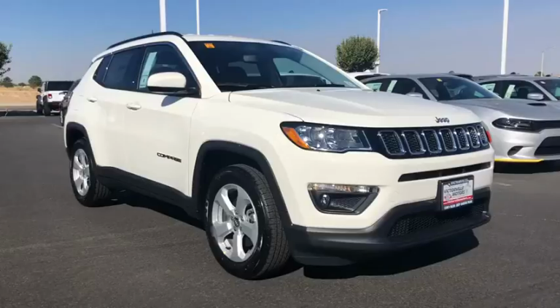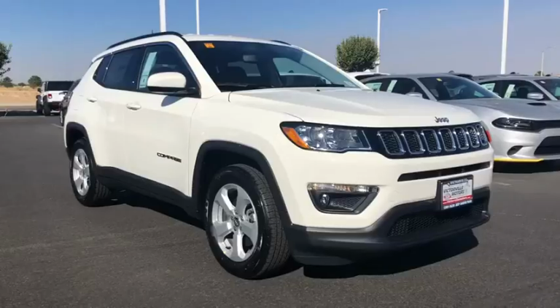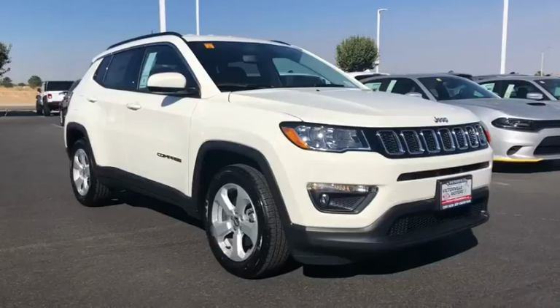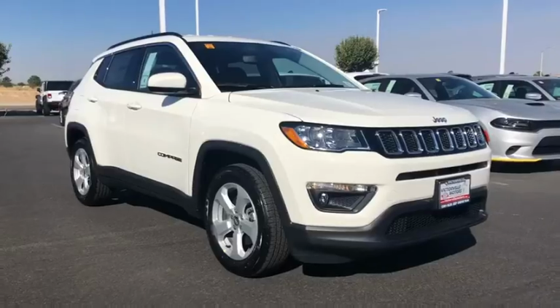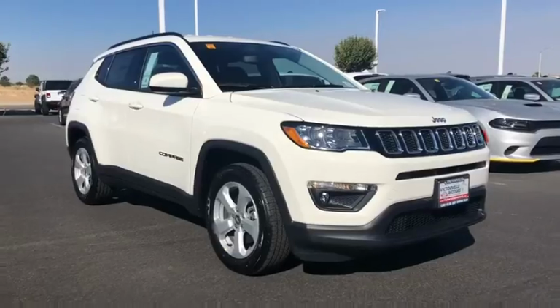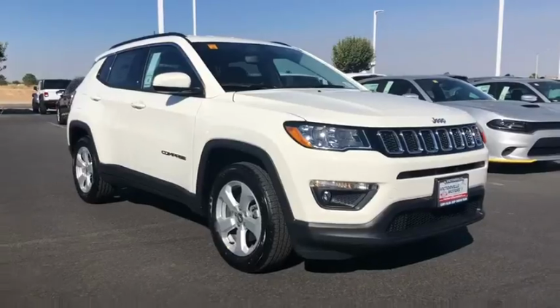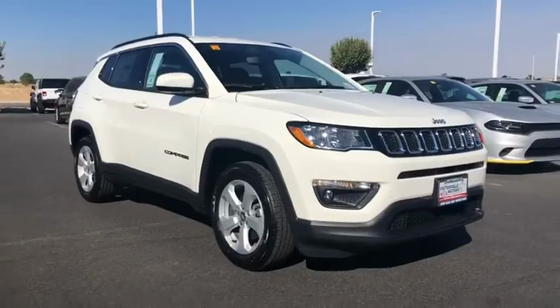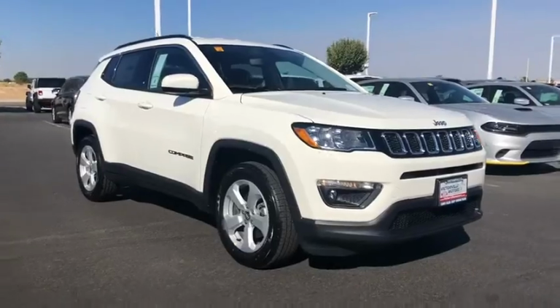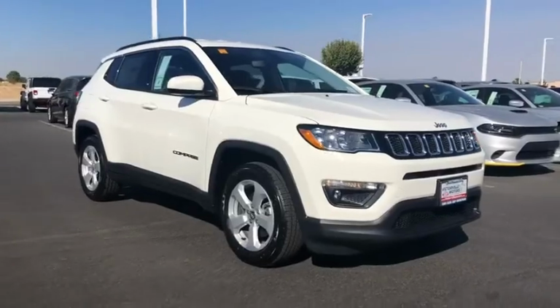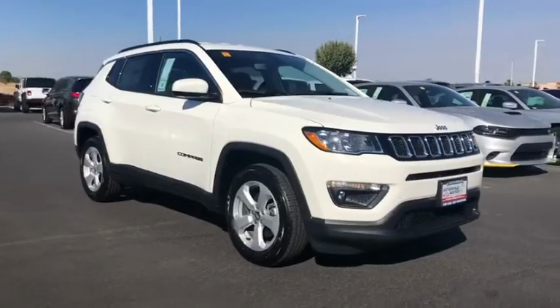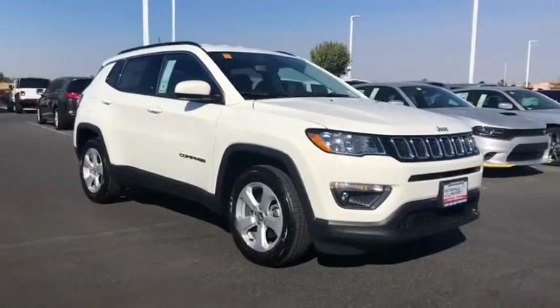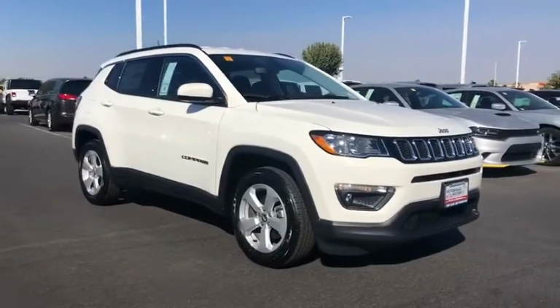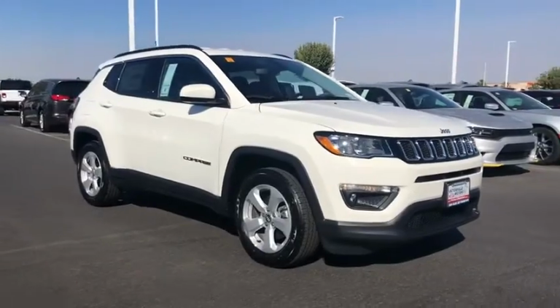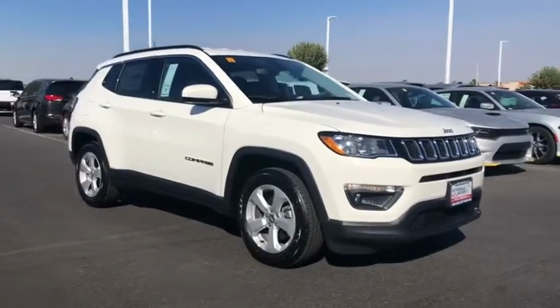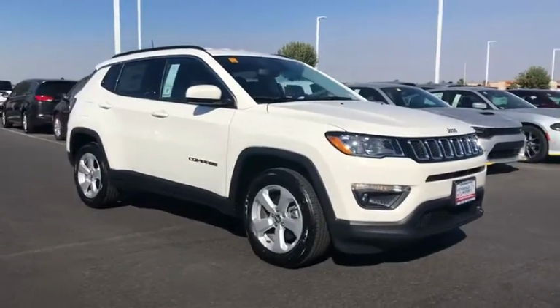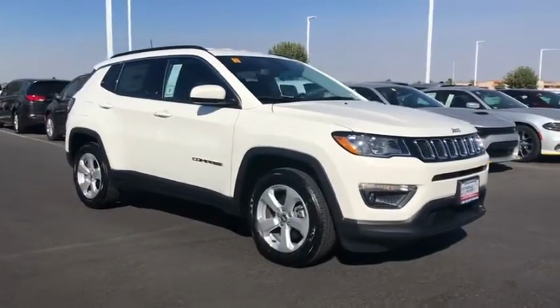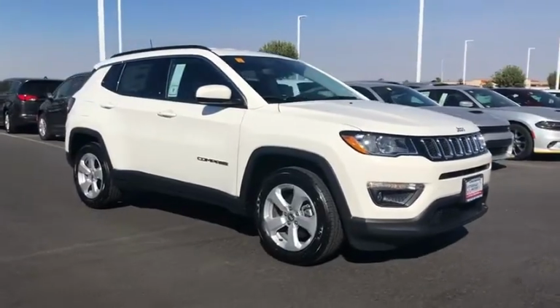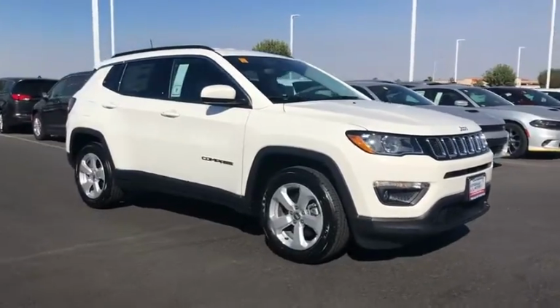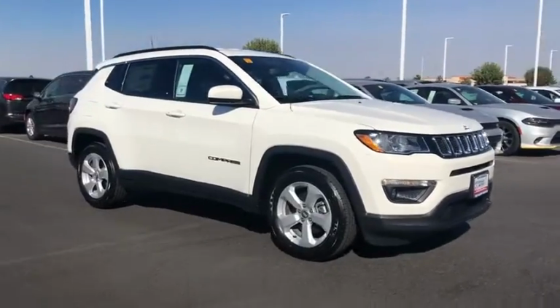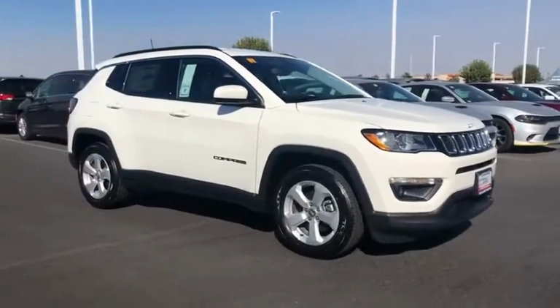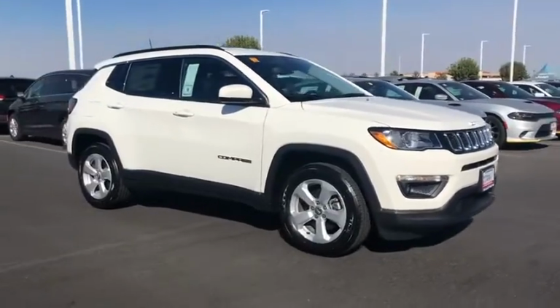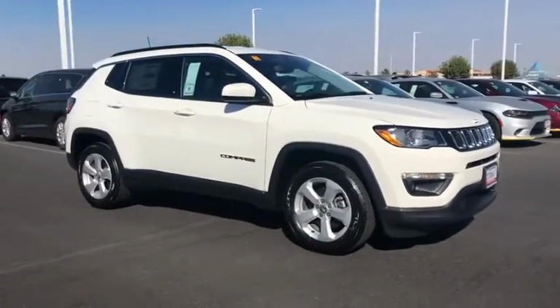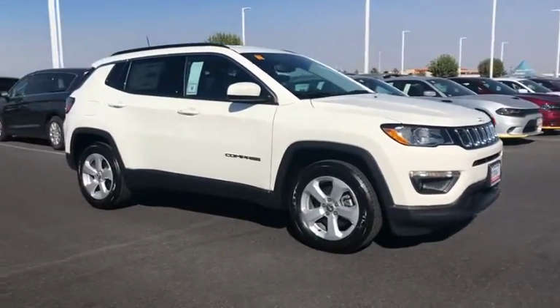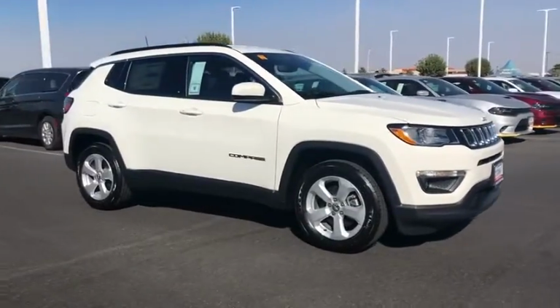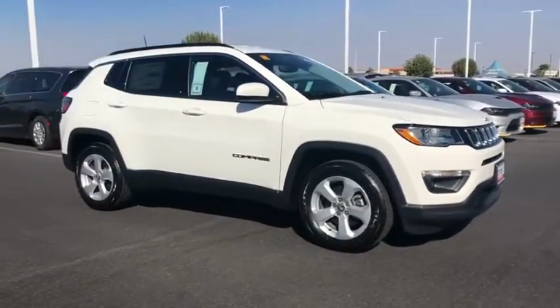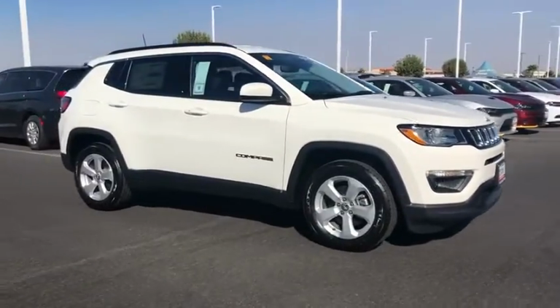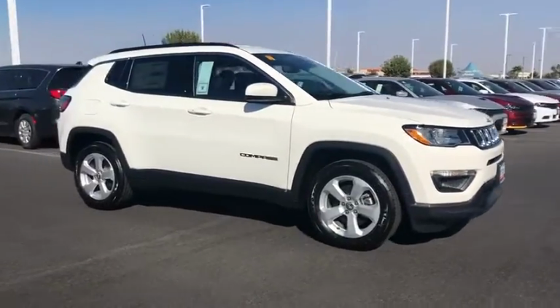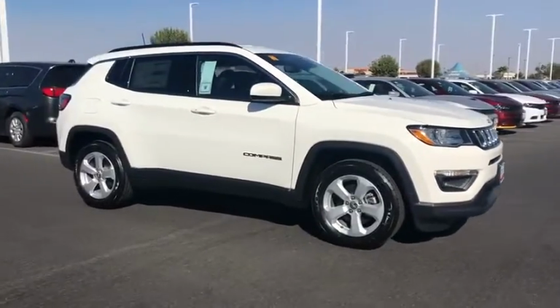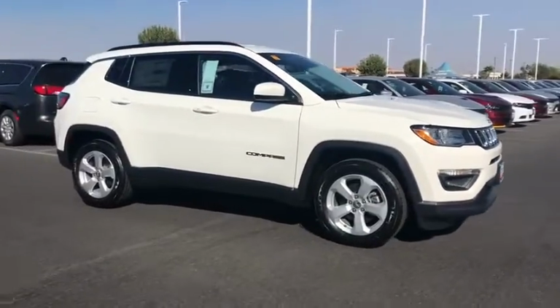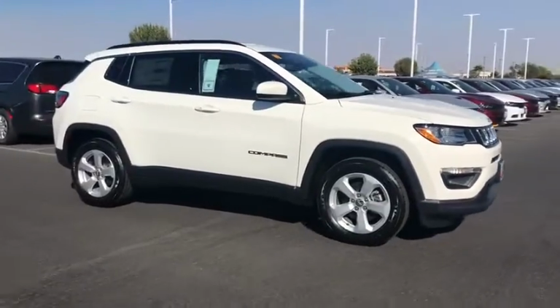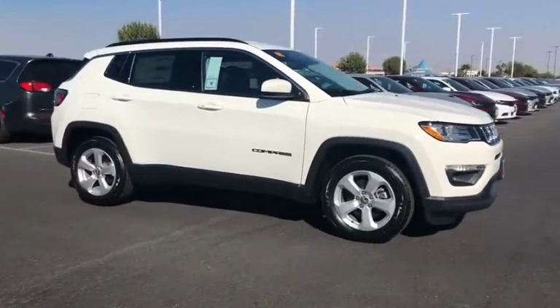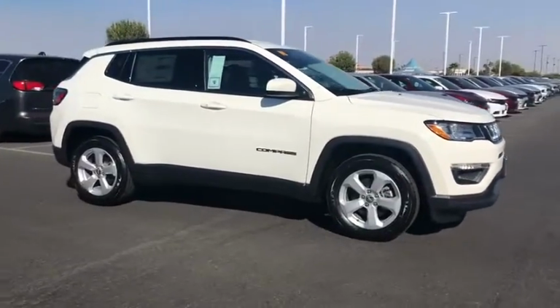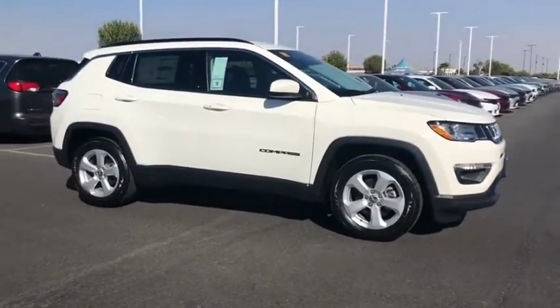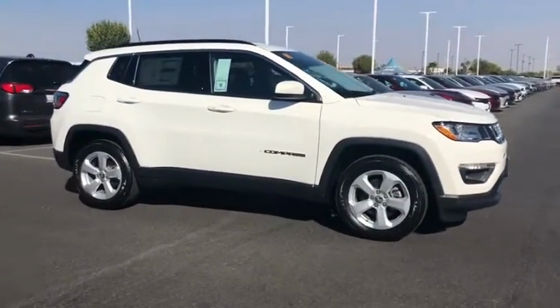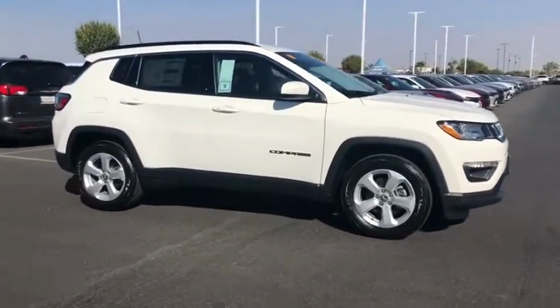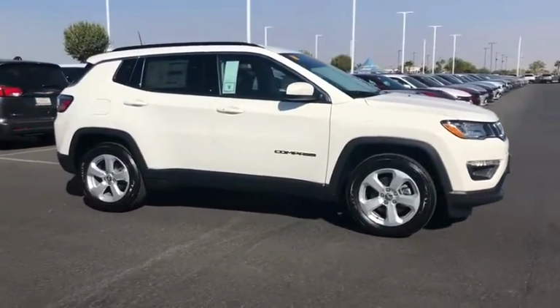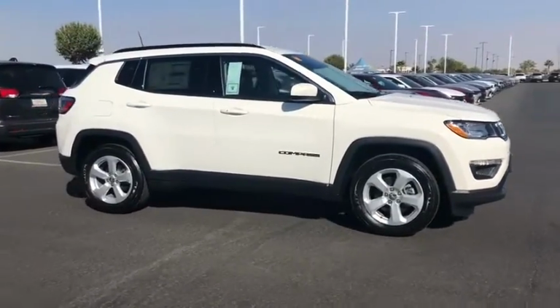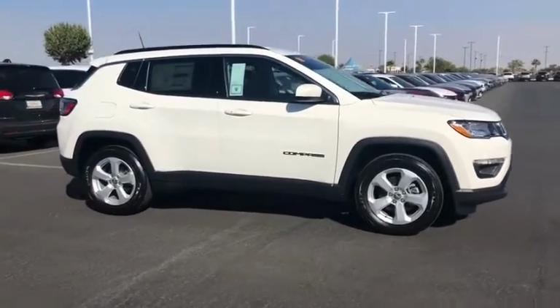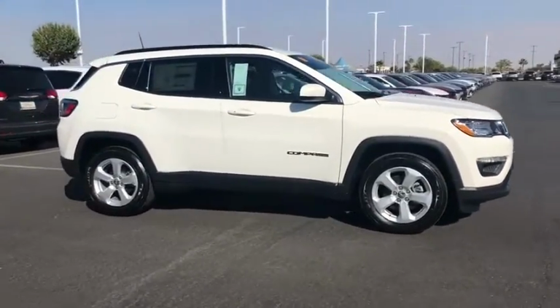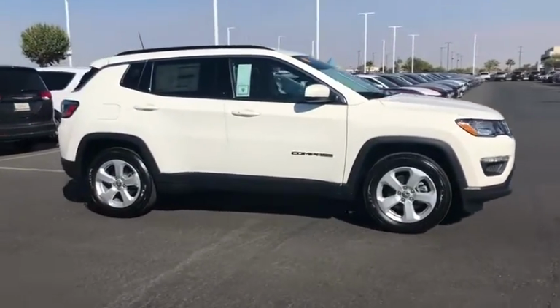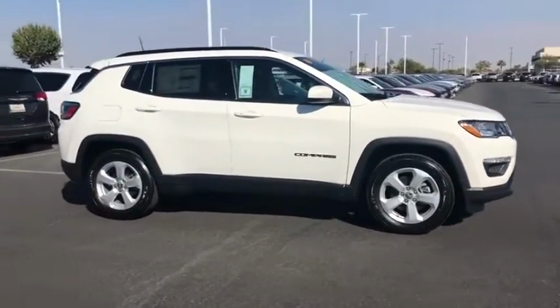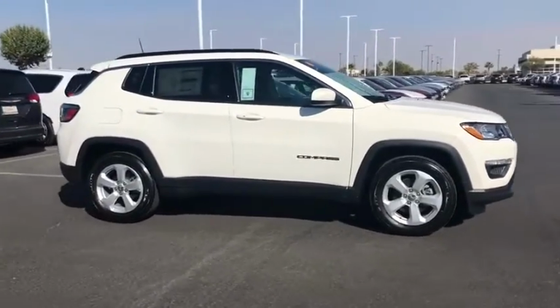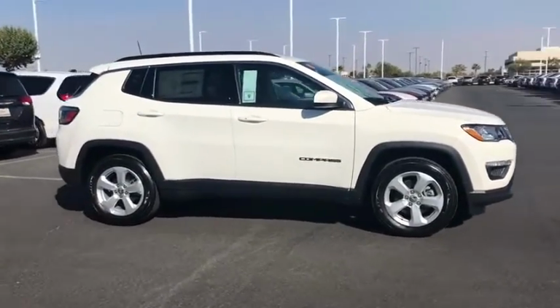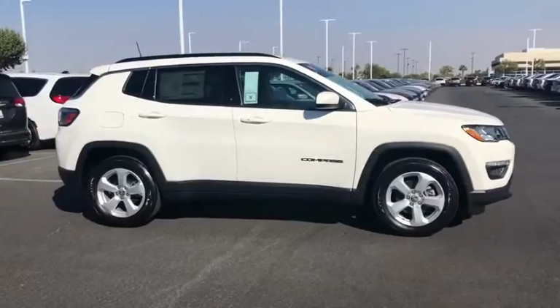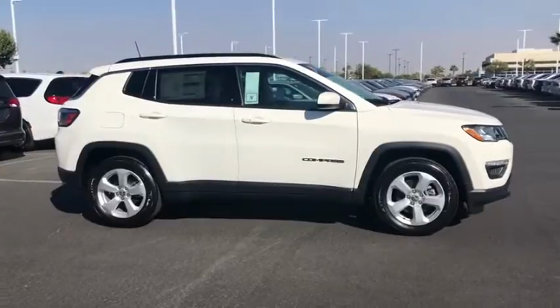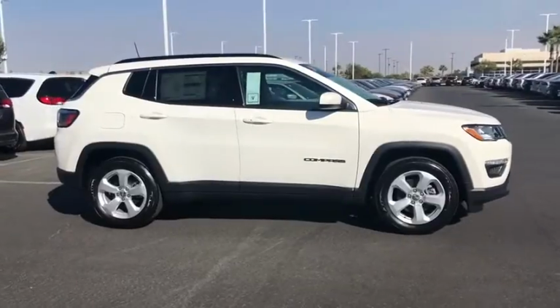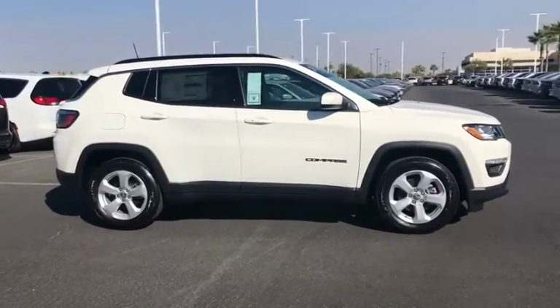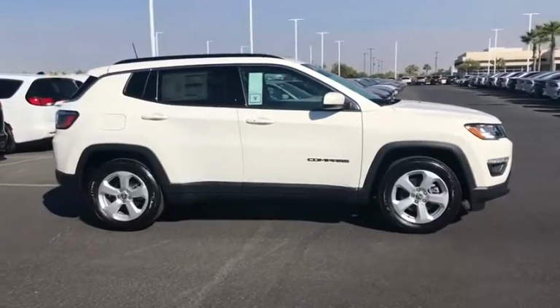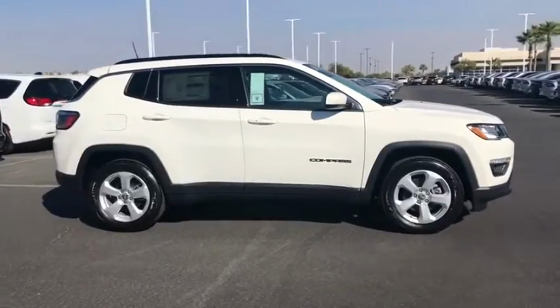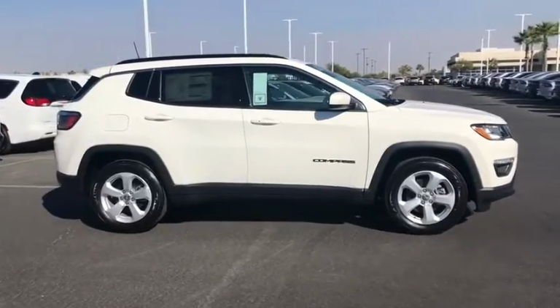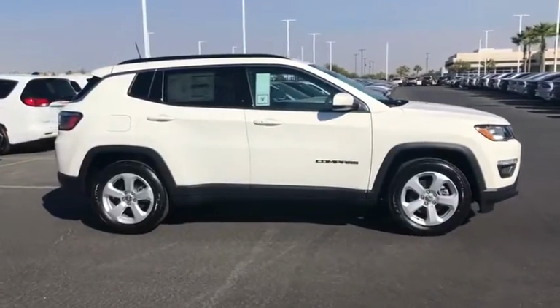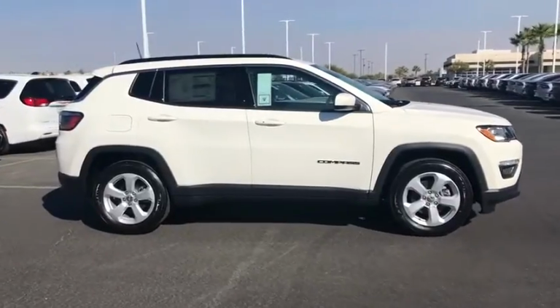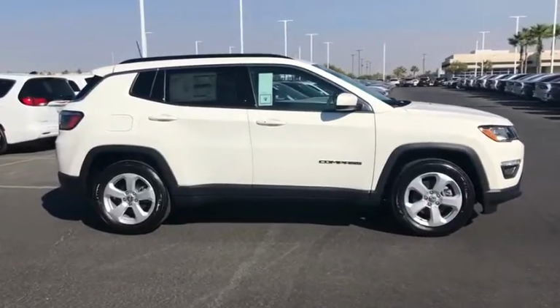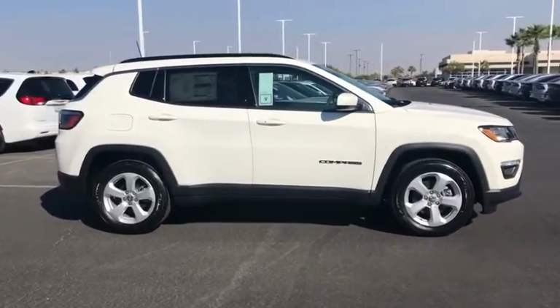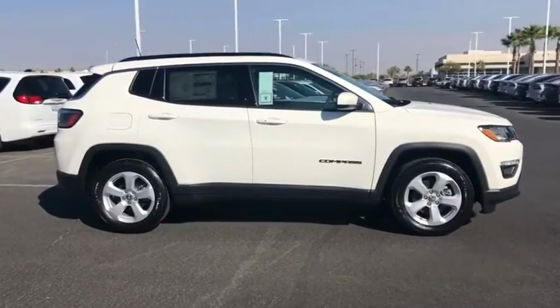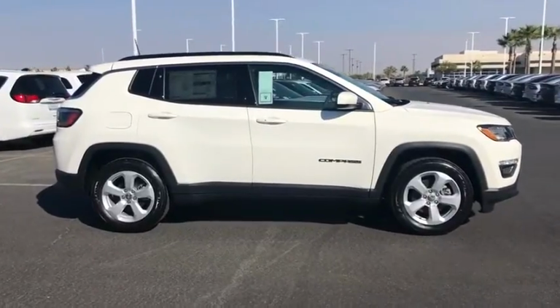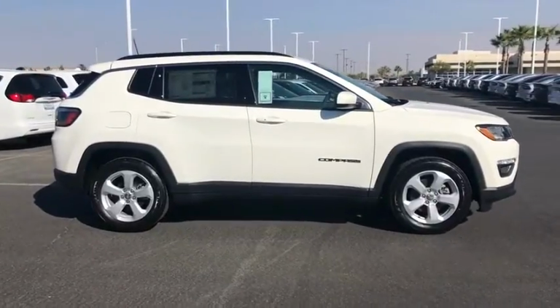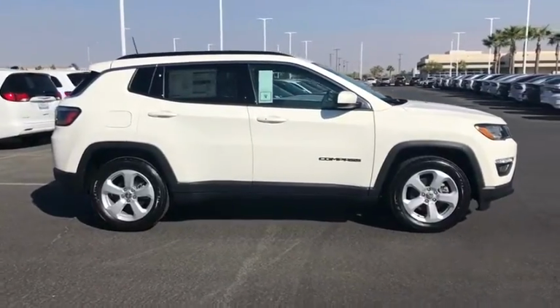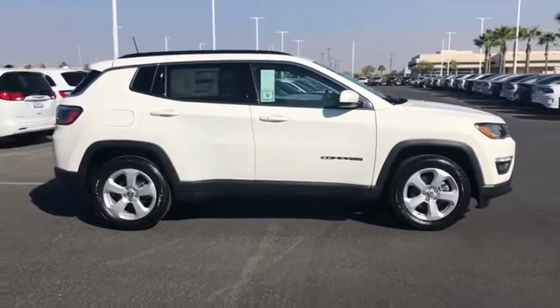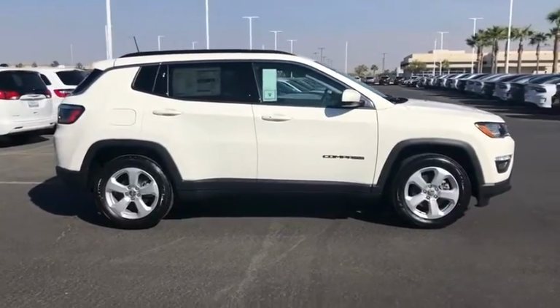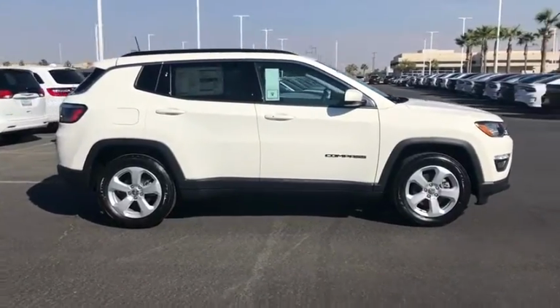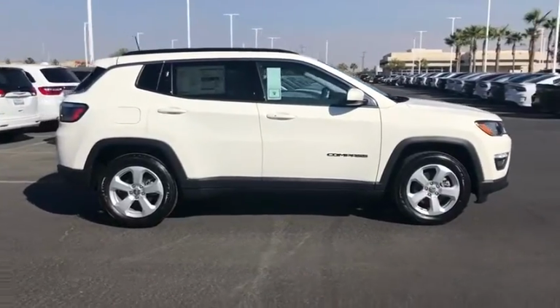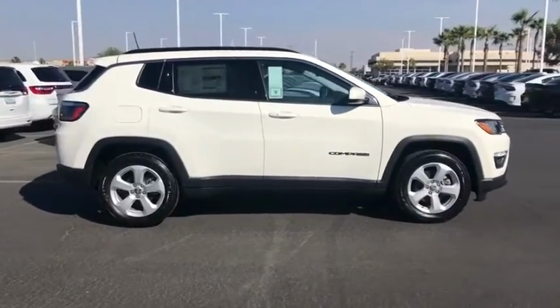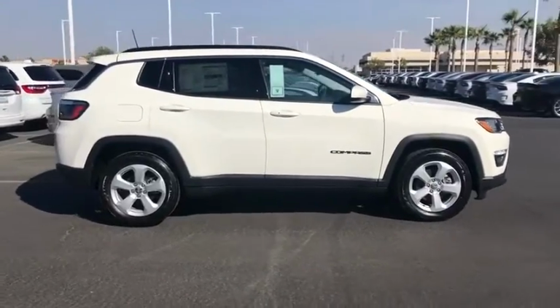We are pleased to show you the 2021 Jeep Compass. The Jeep Compass has a solid, sophisticated 16-valve engine.